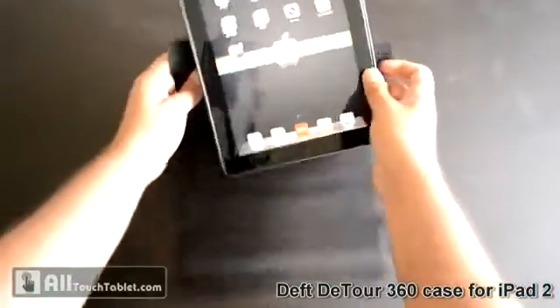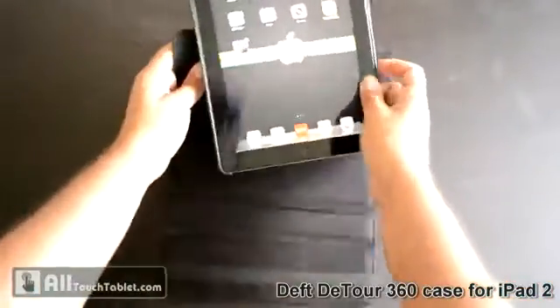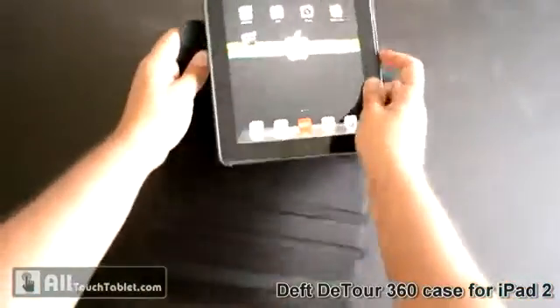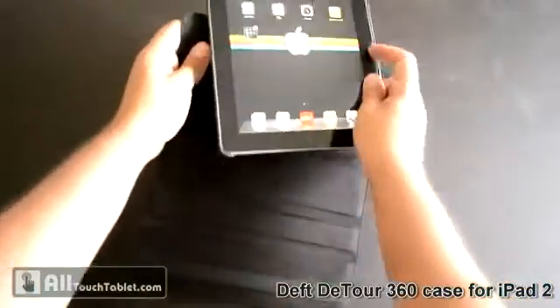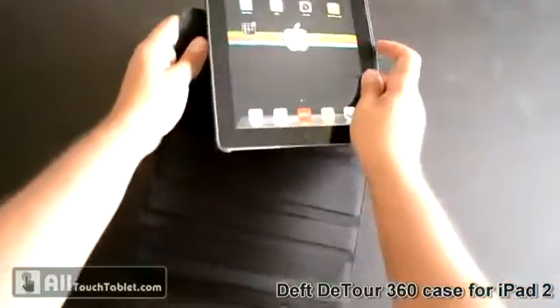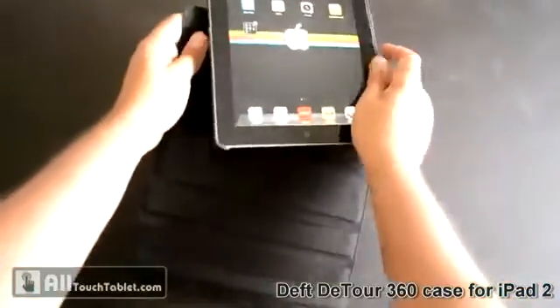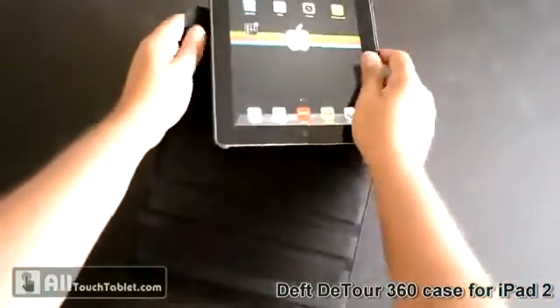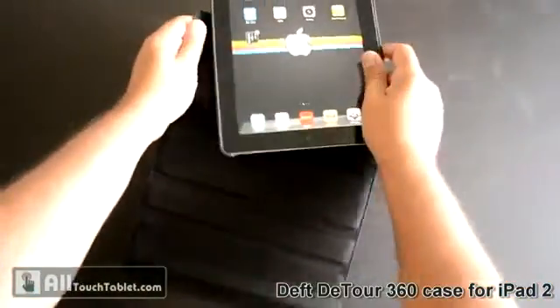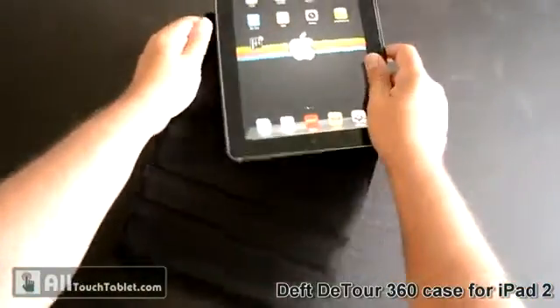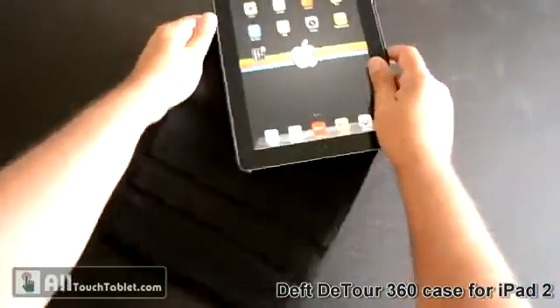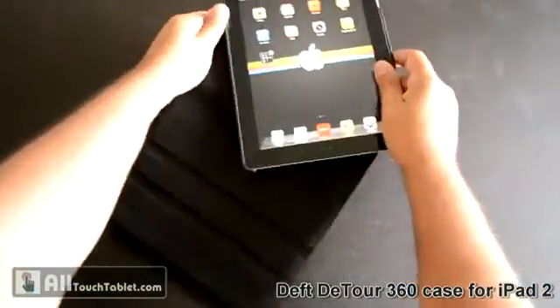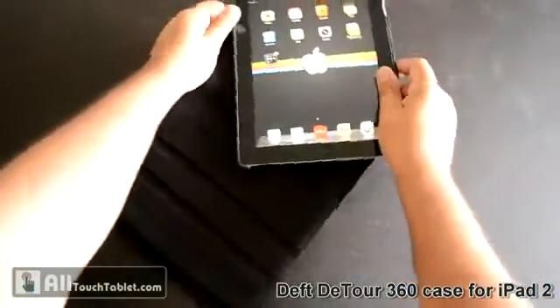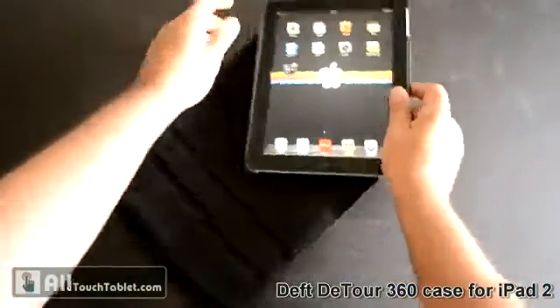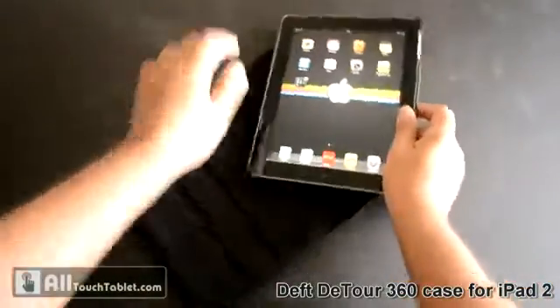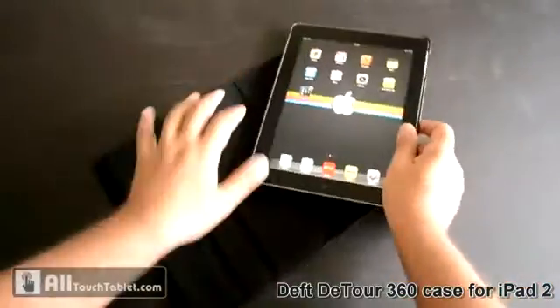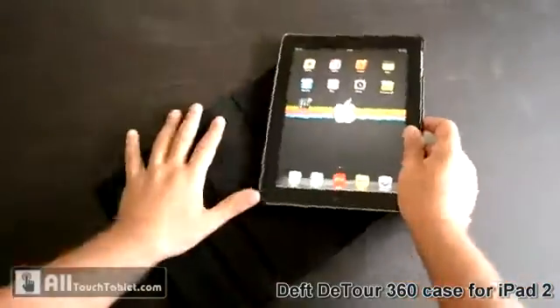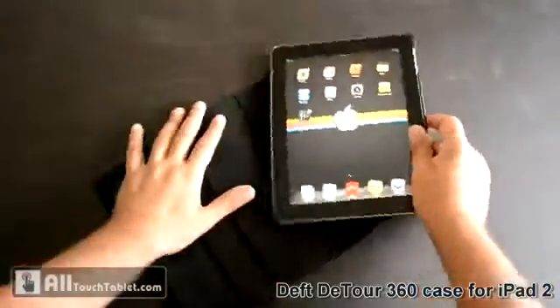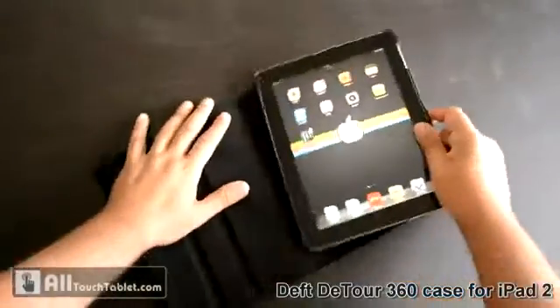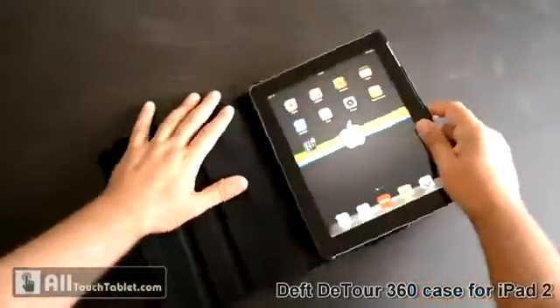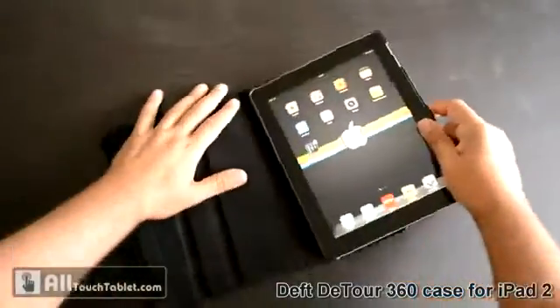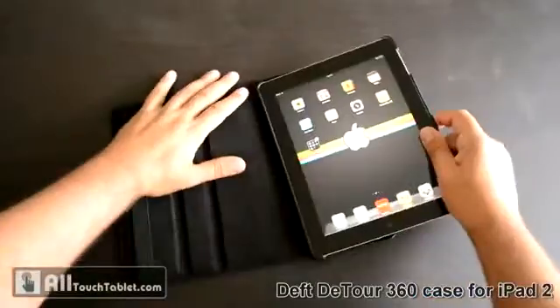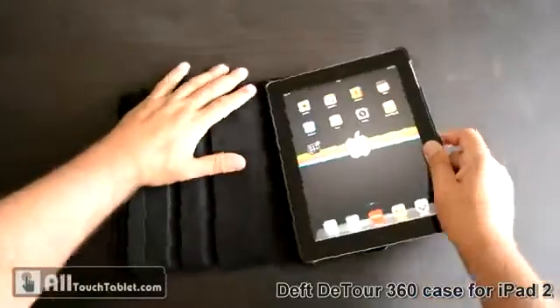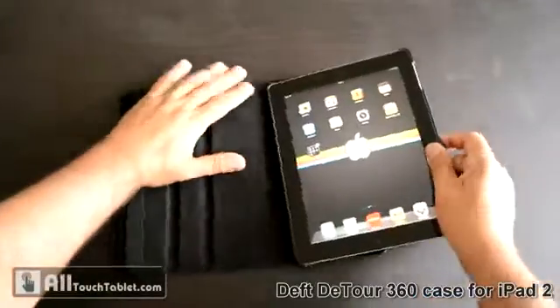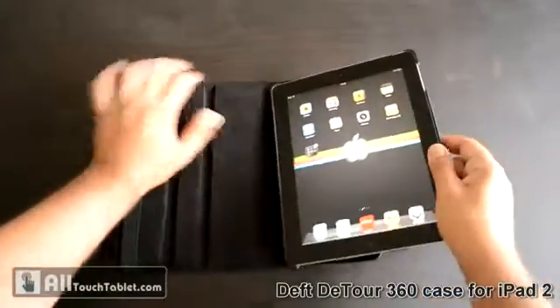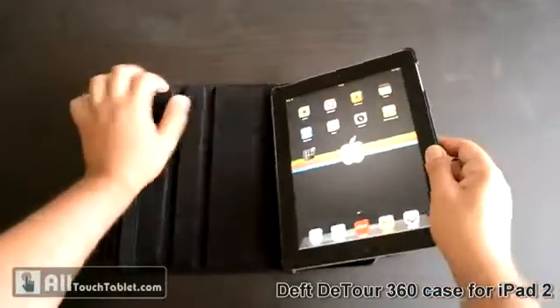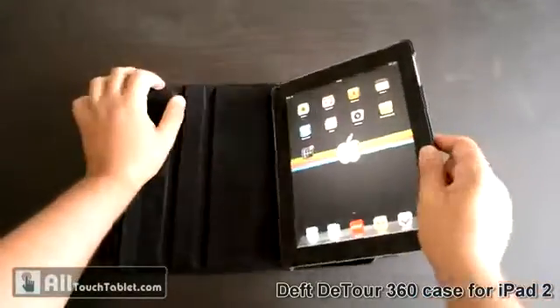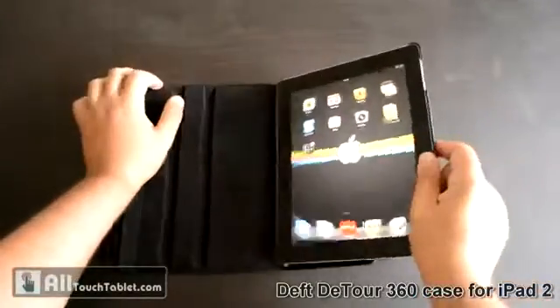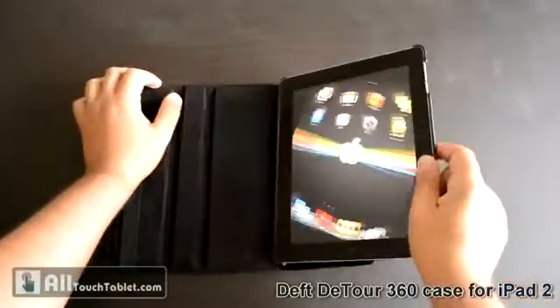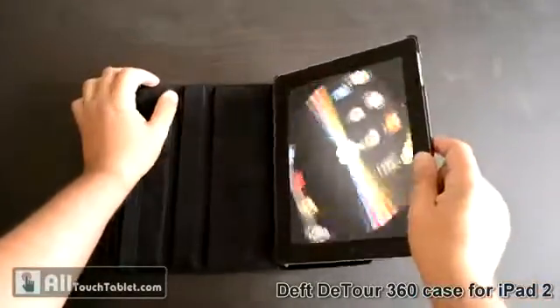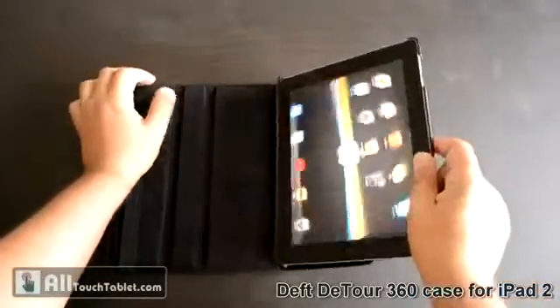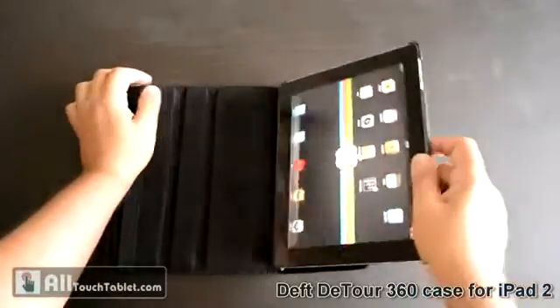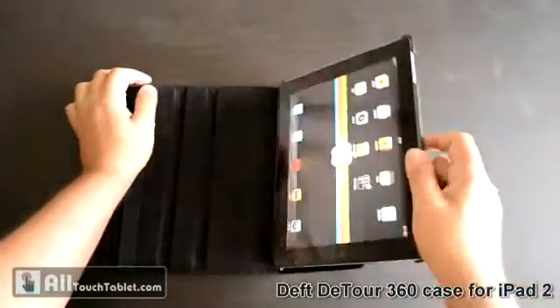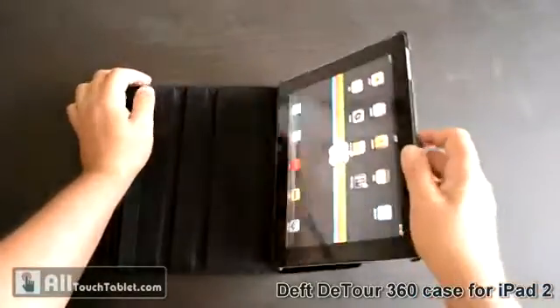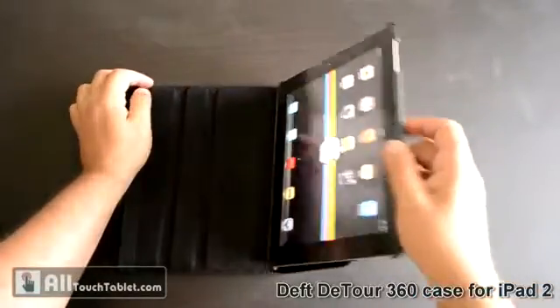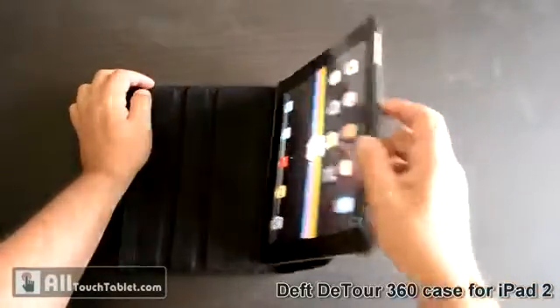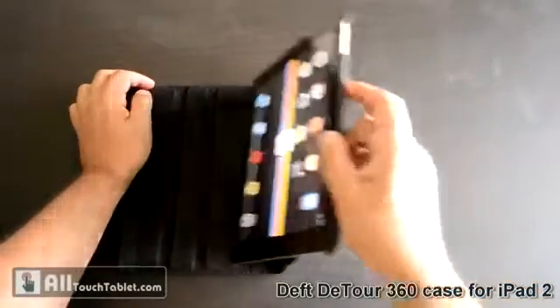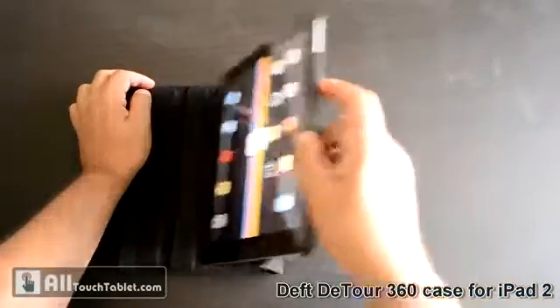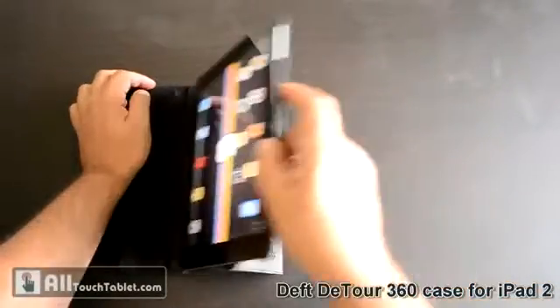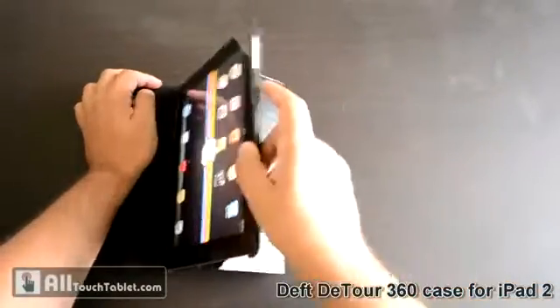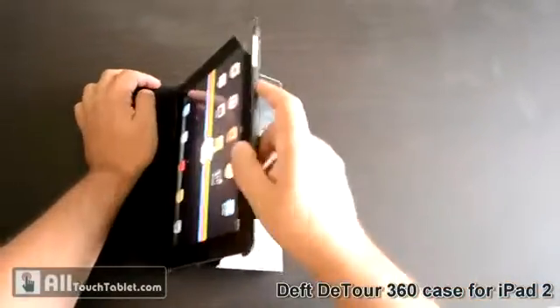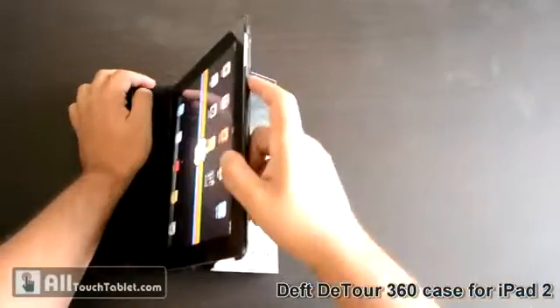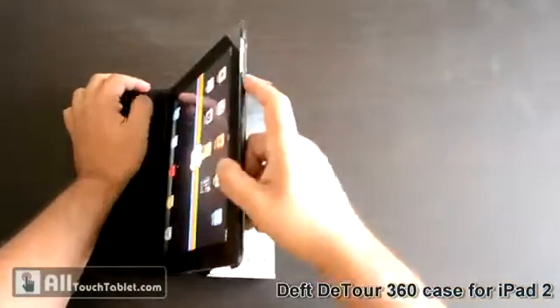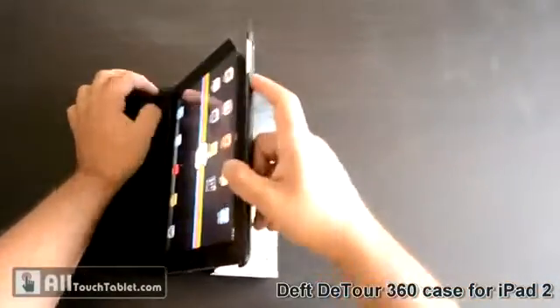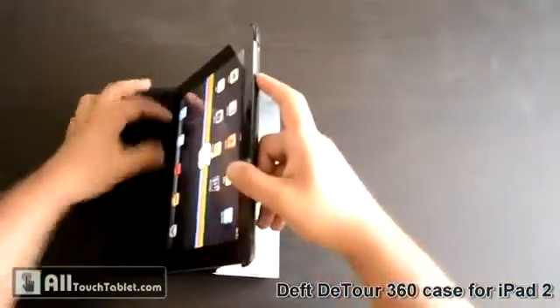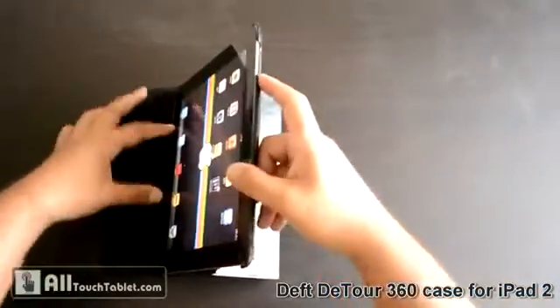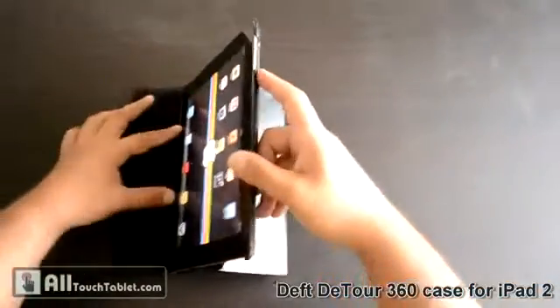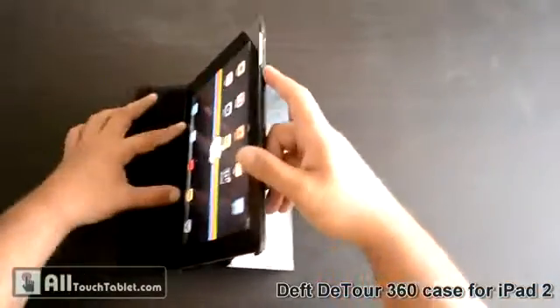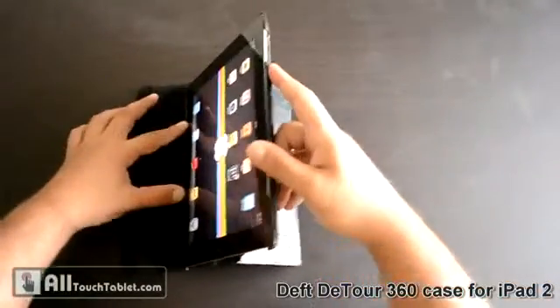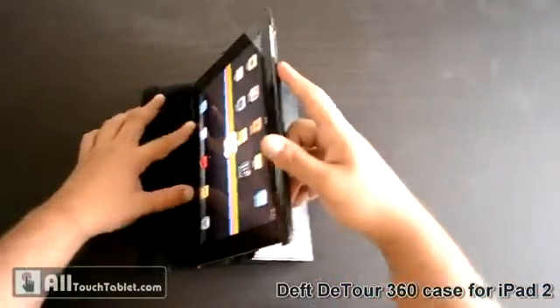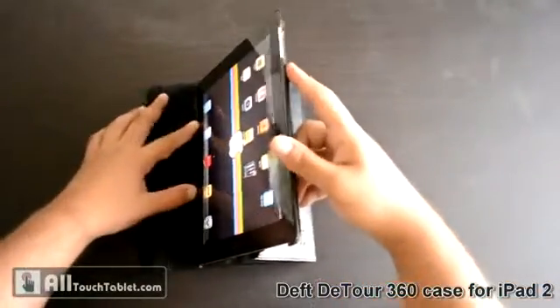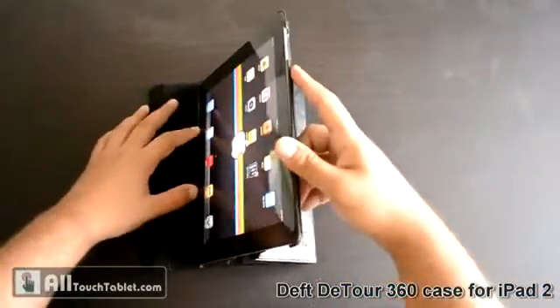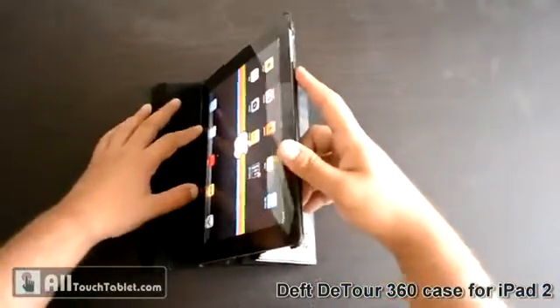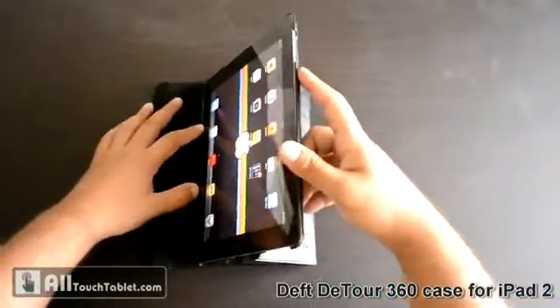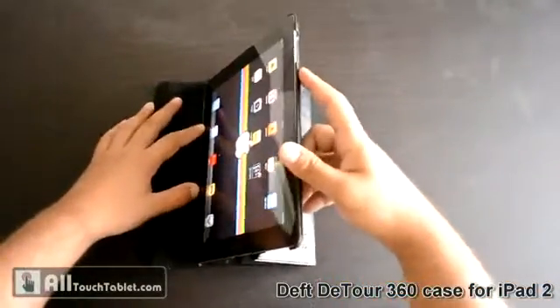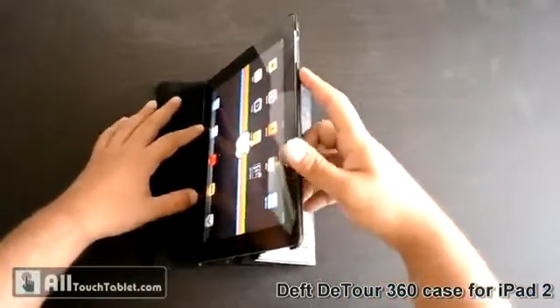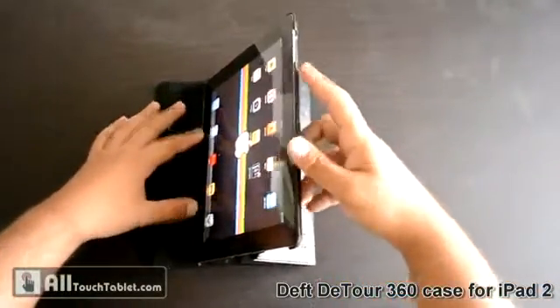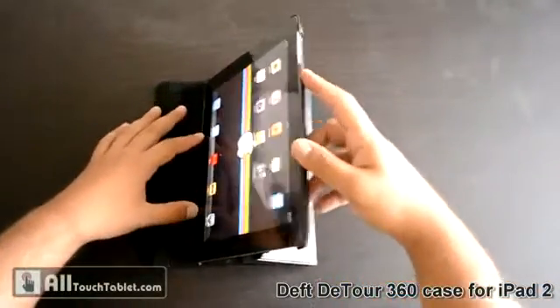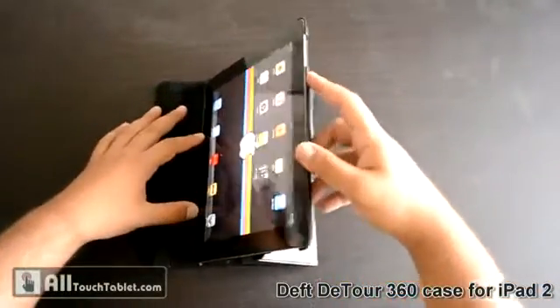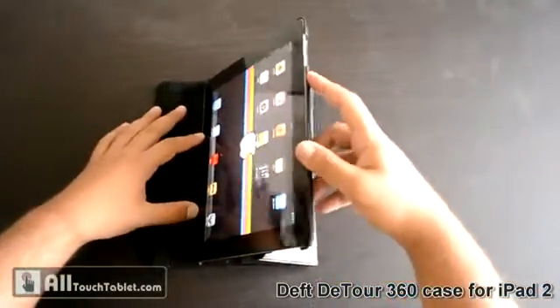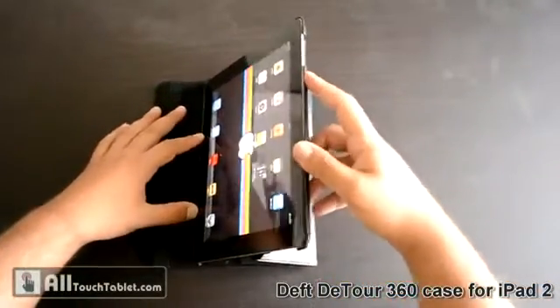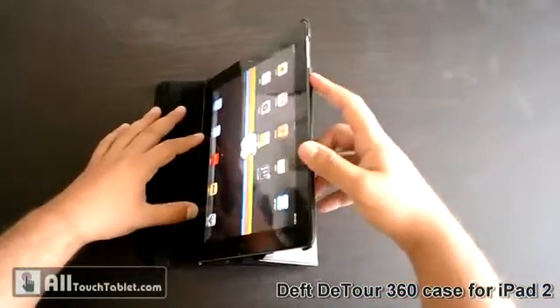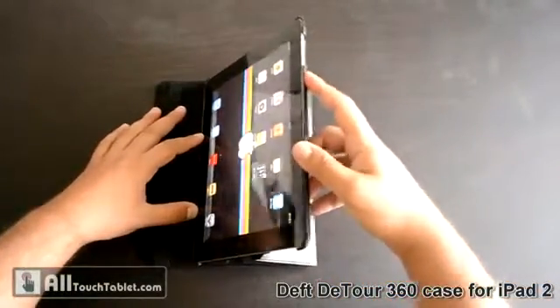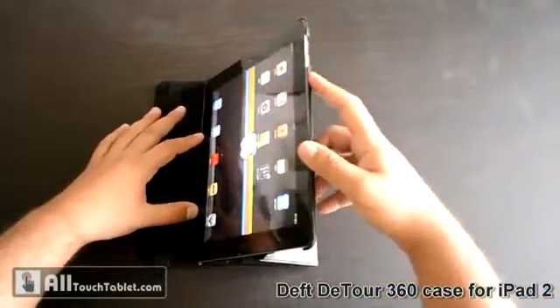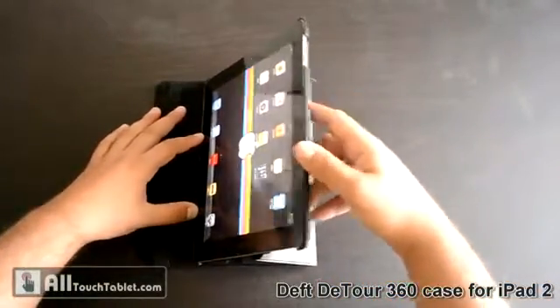Now you can rotate it back and see again how it works.